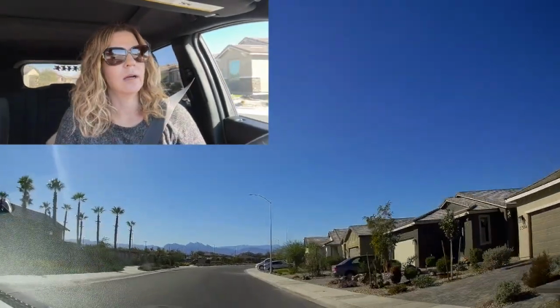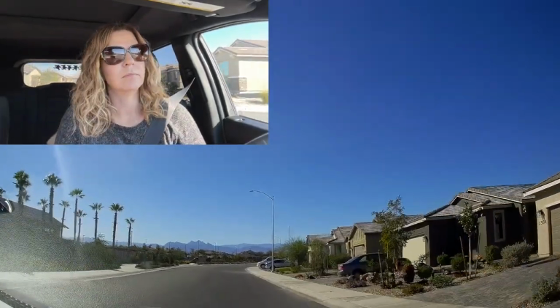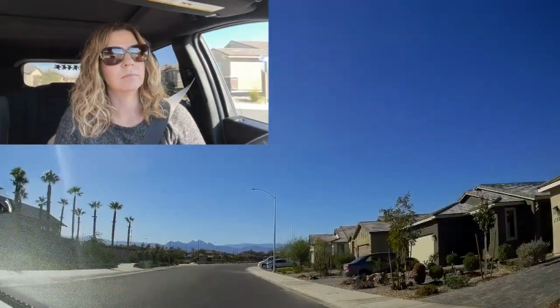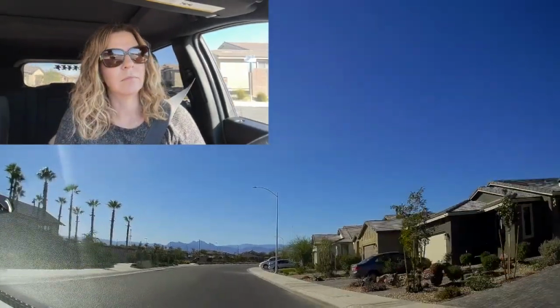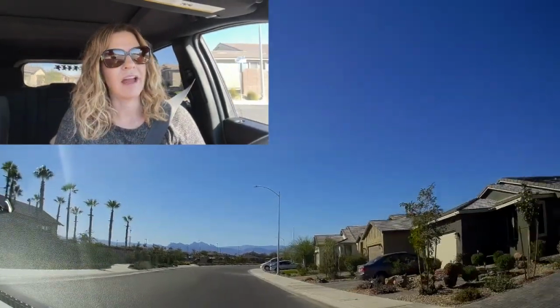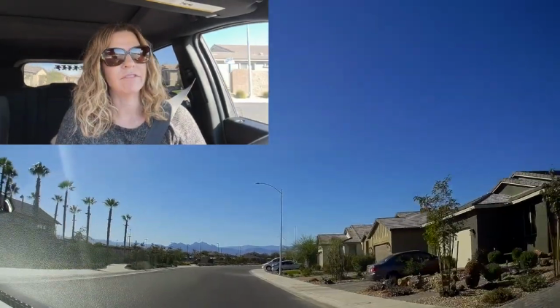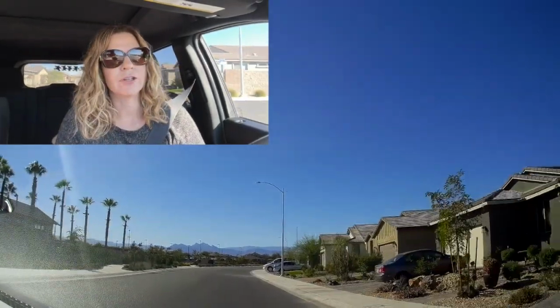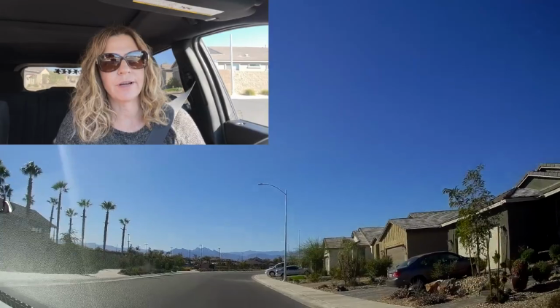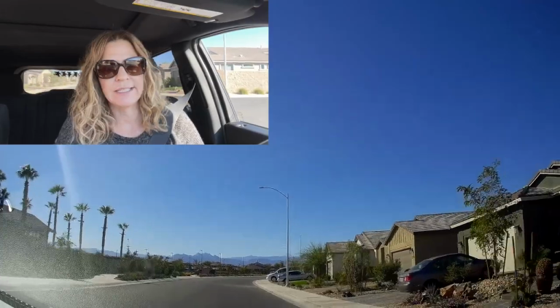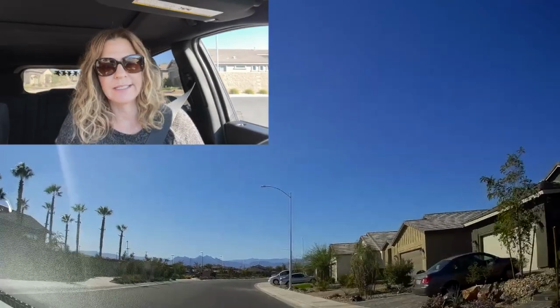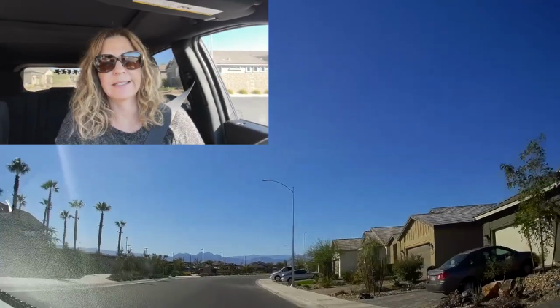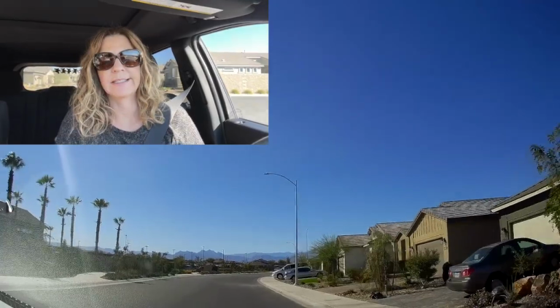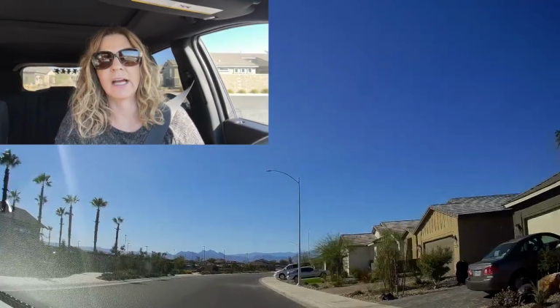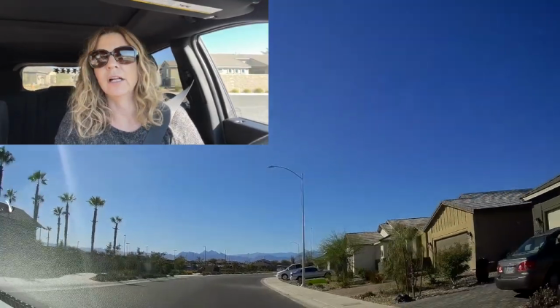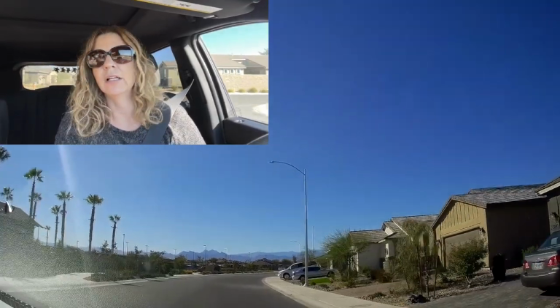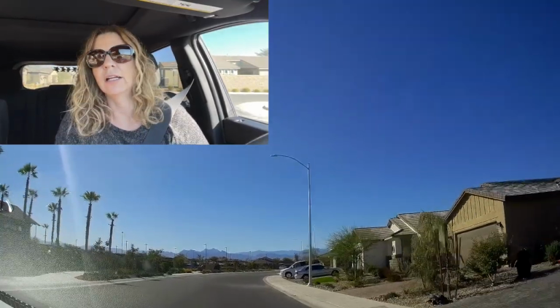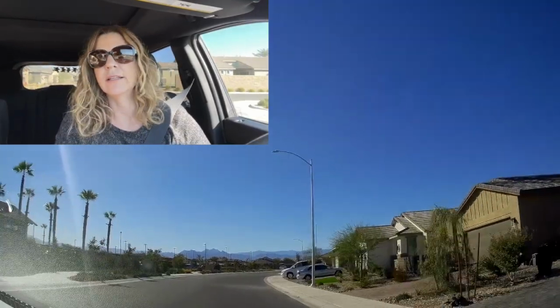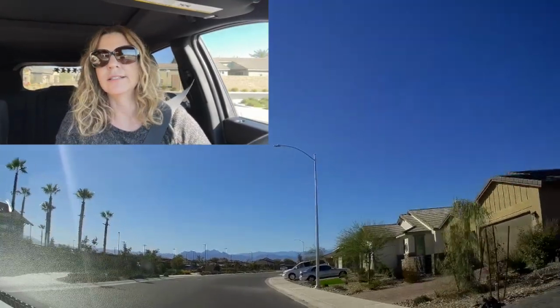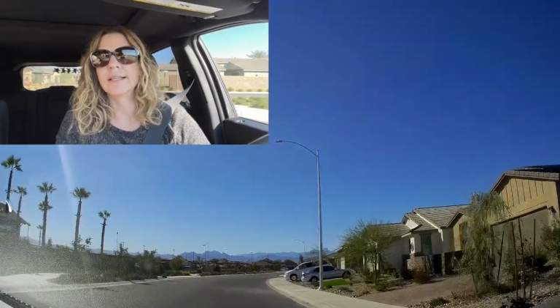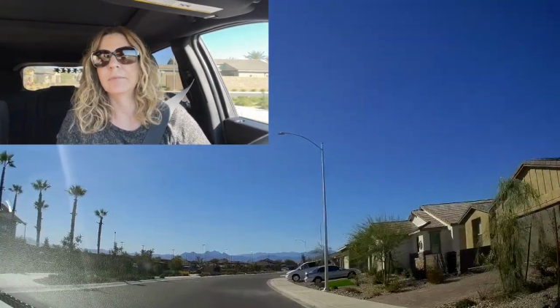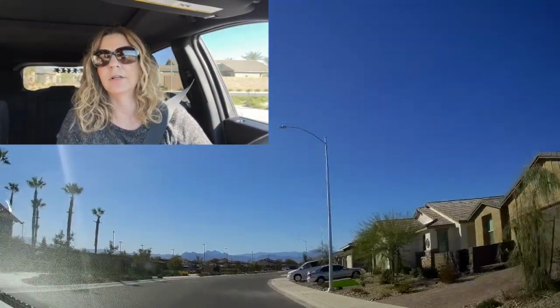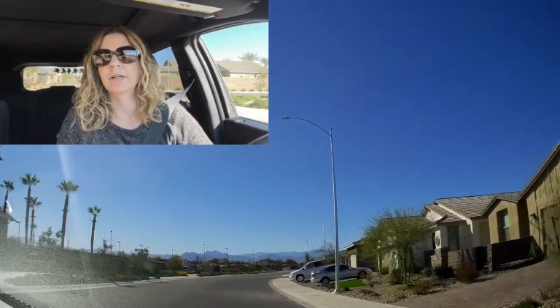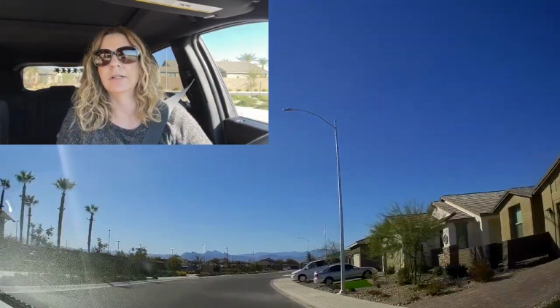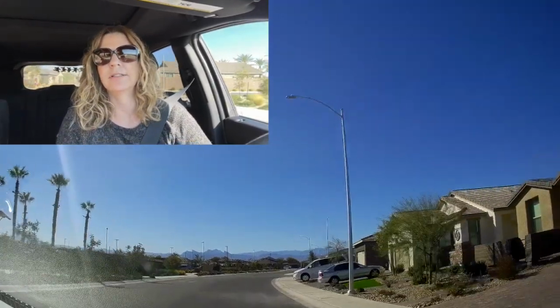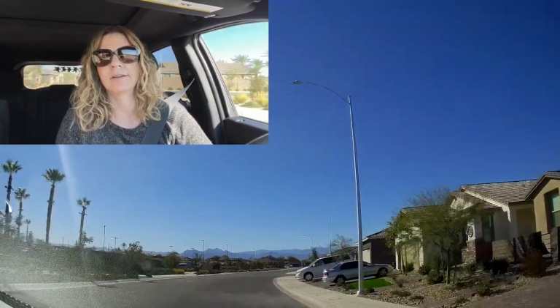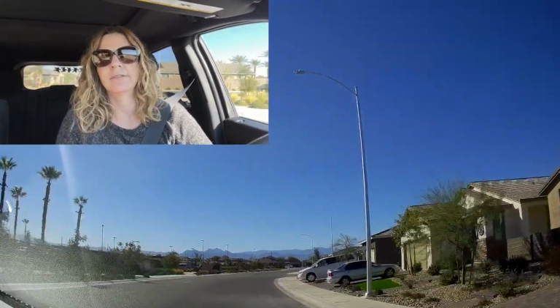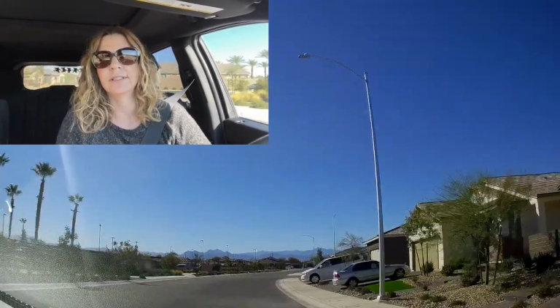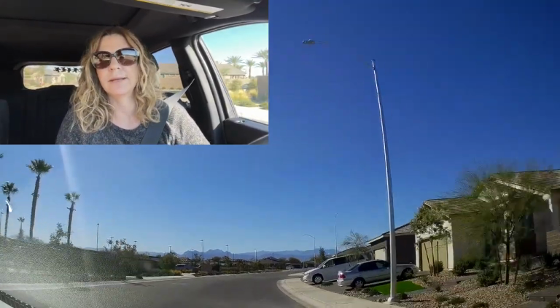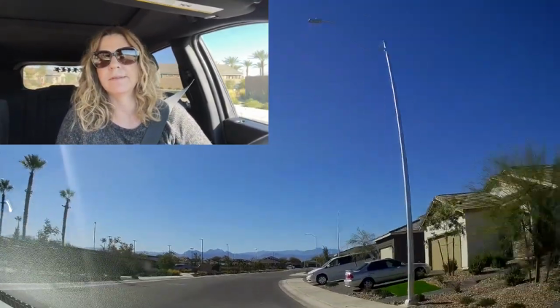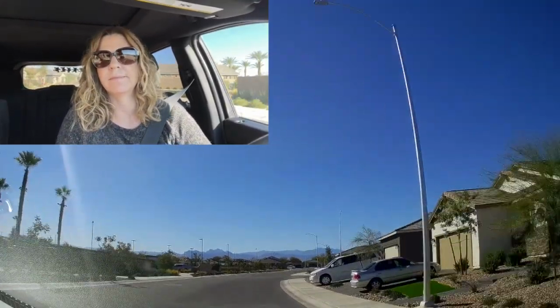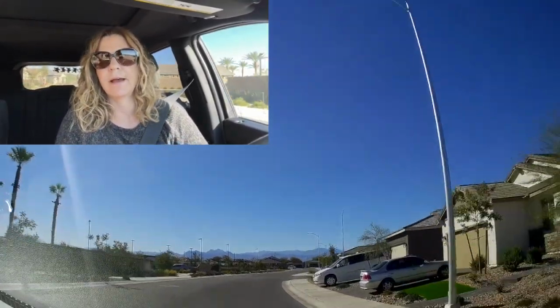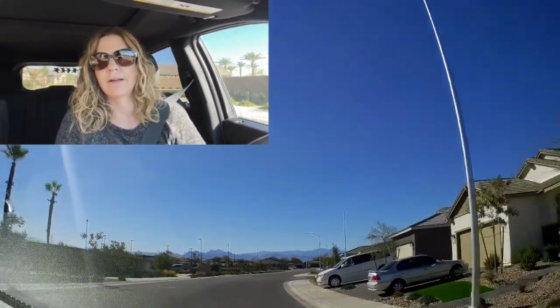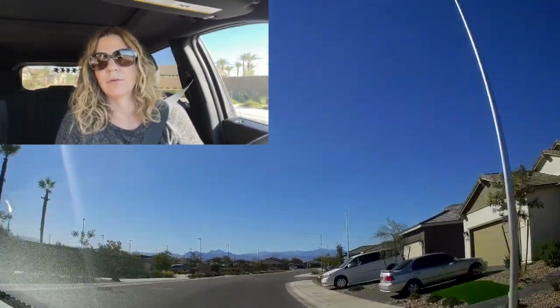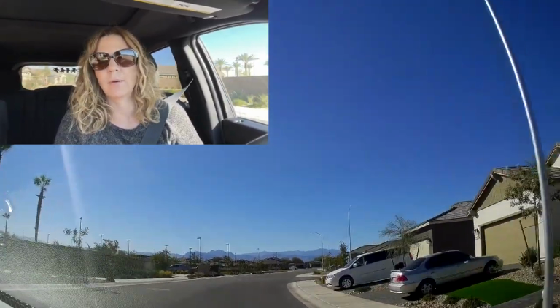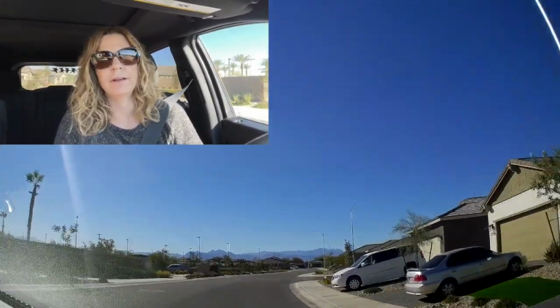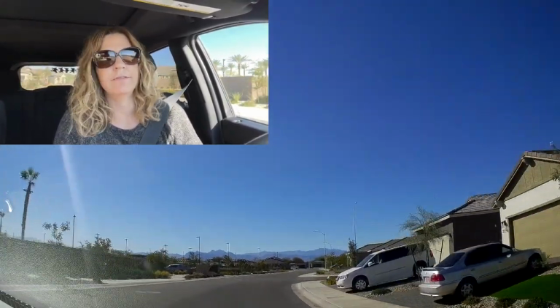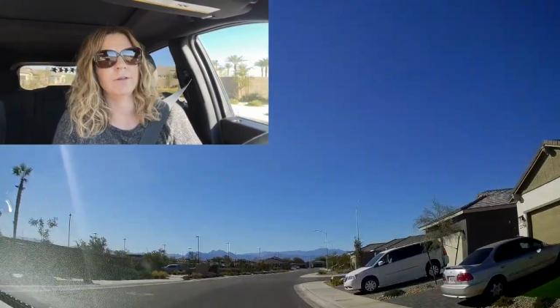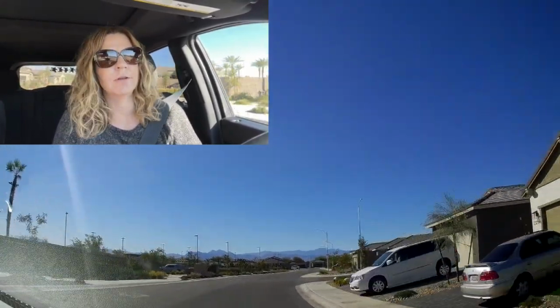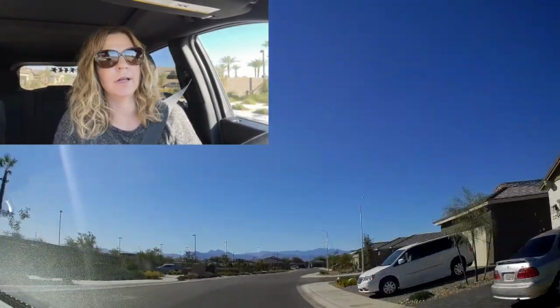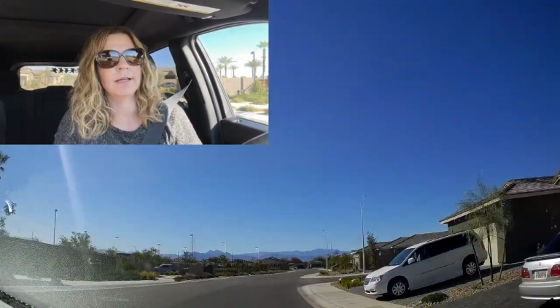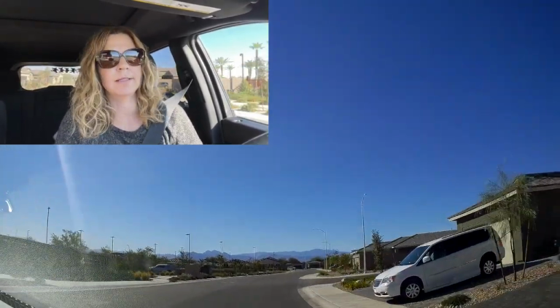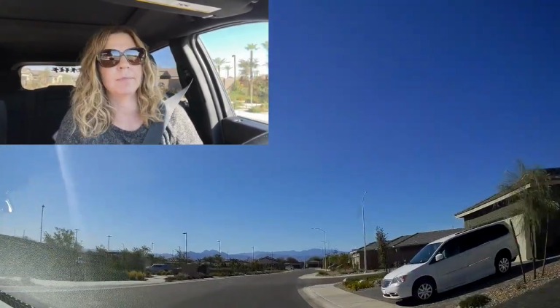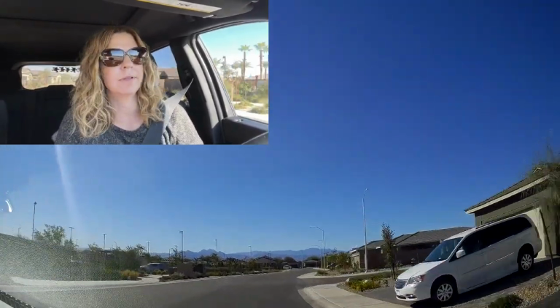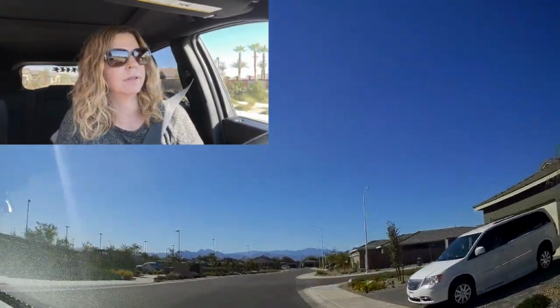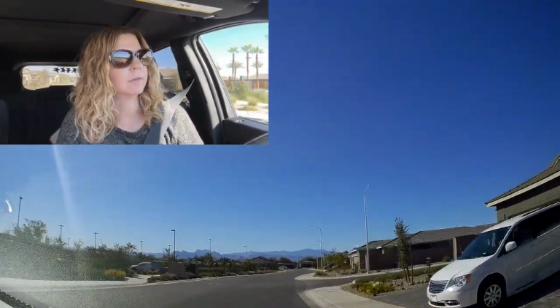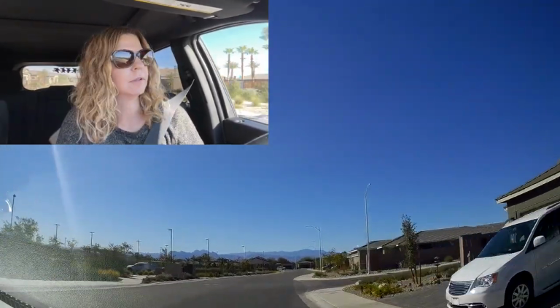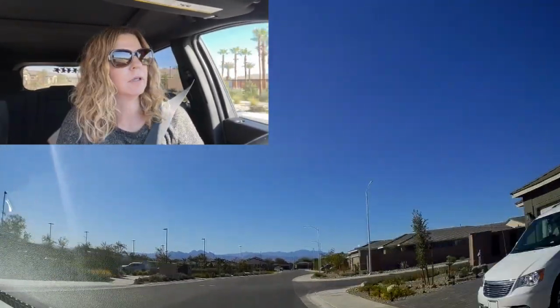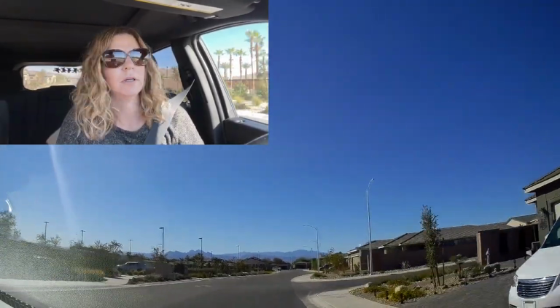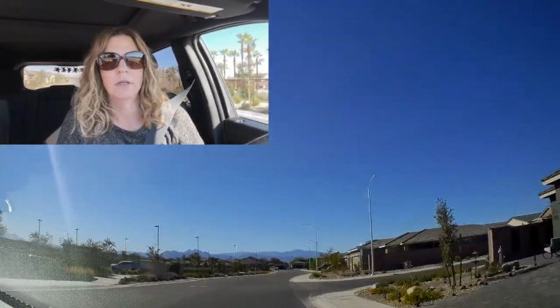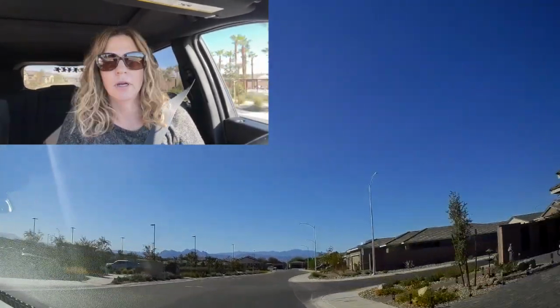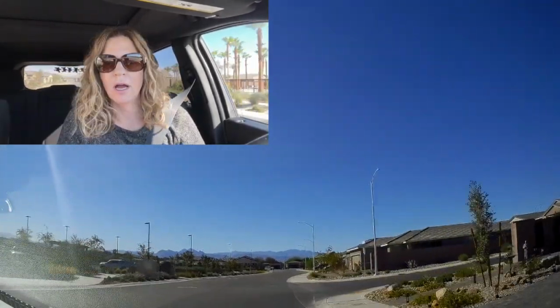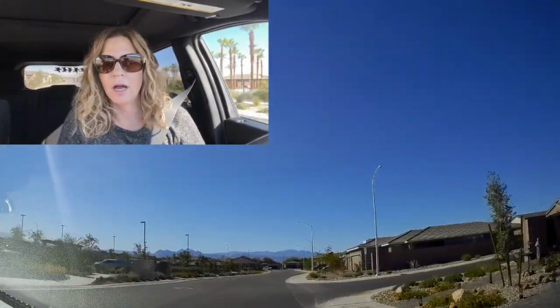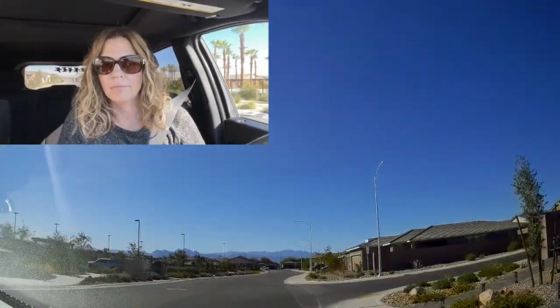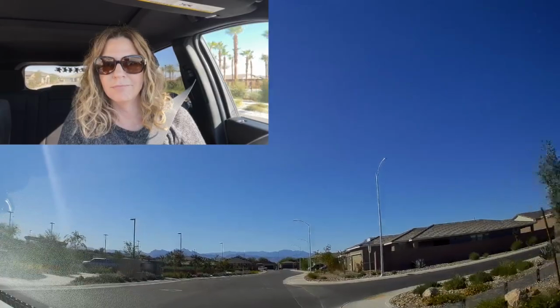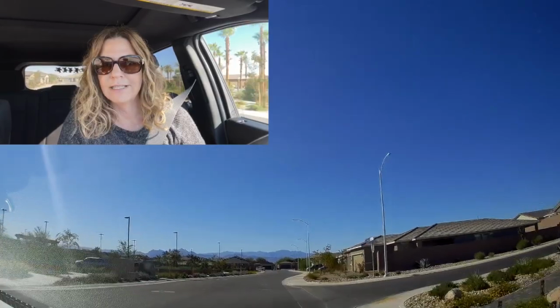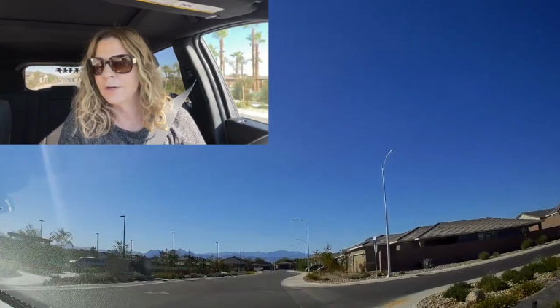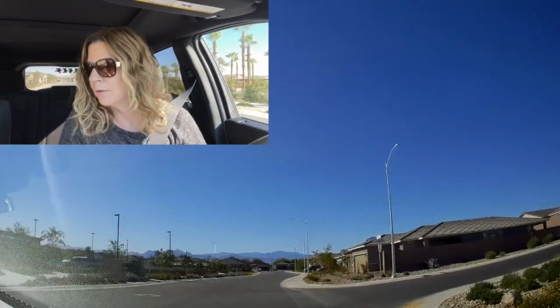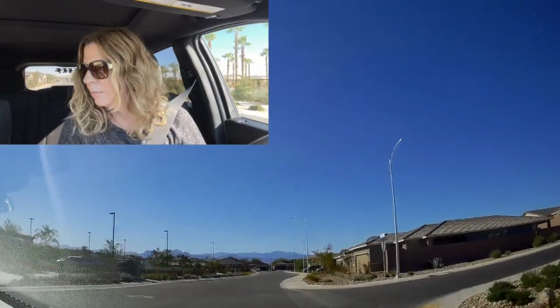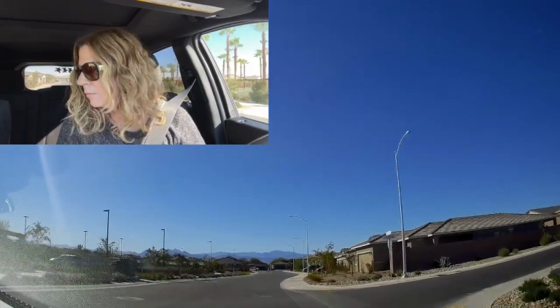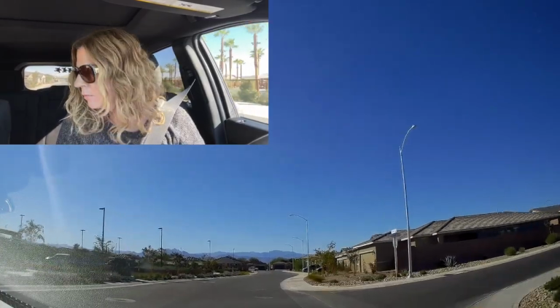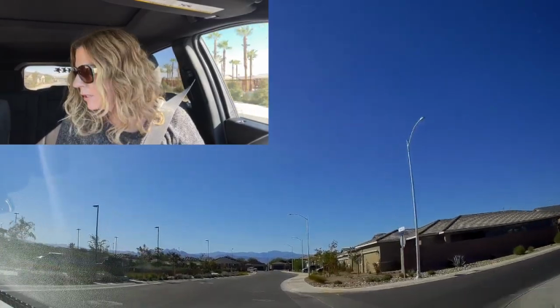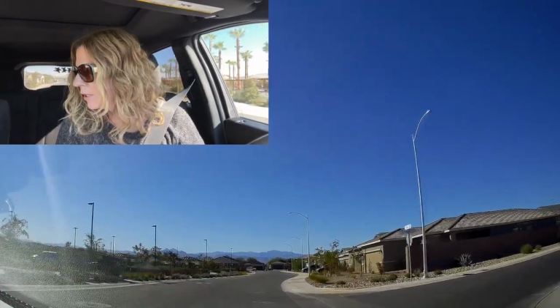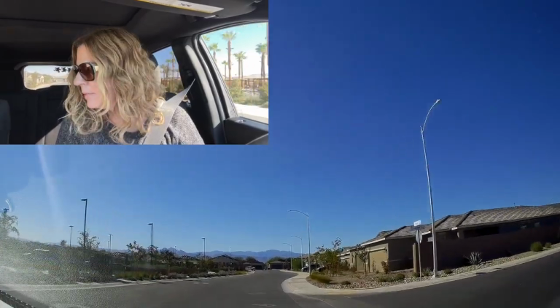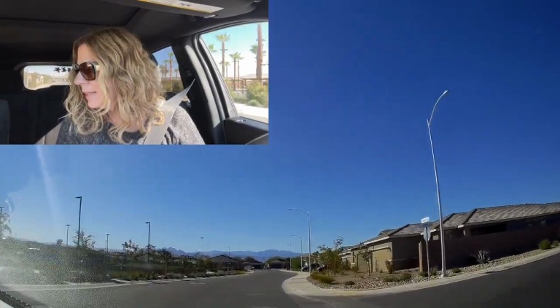I've tried to sell in this neighborhood several times. I've brought quite a few clients up here, but no one would commit.